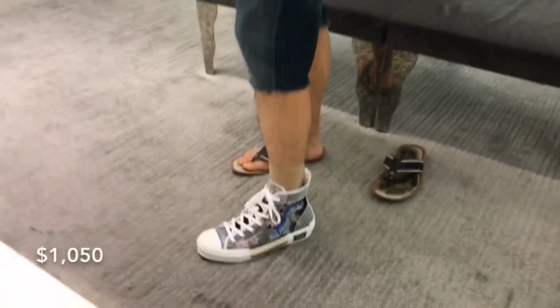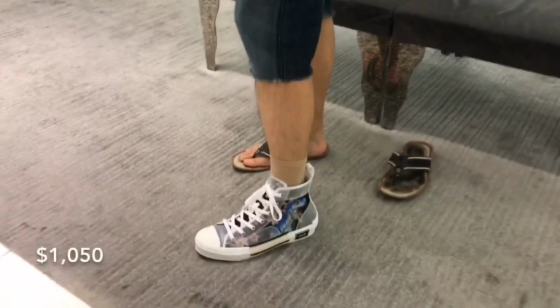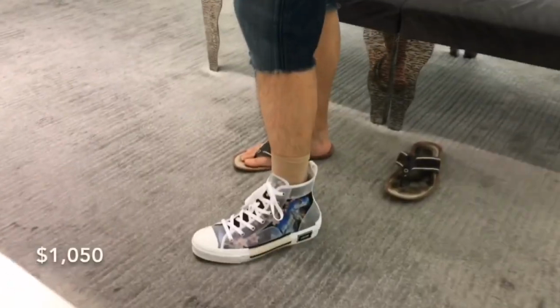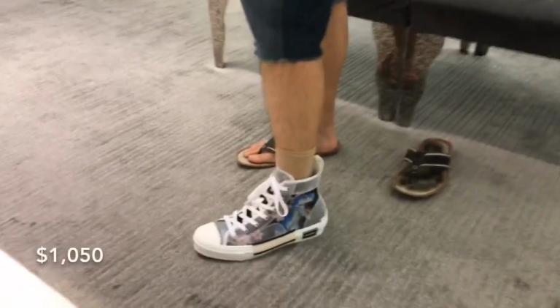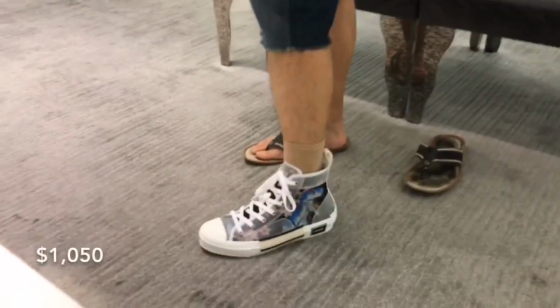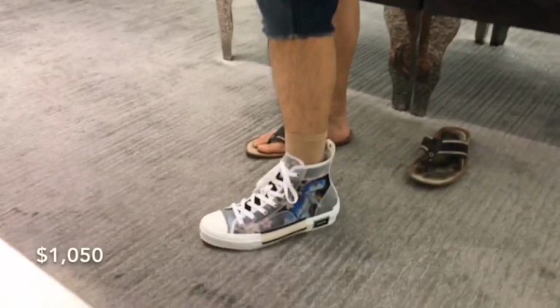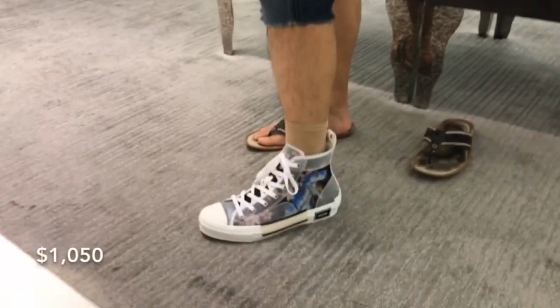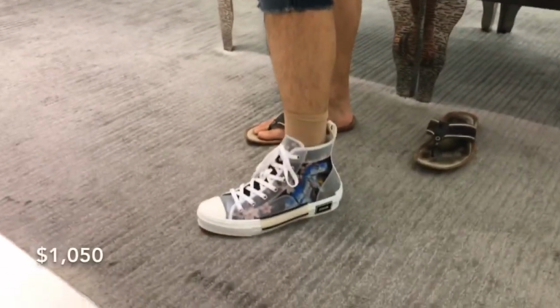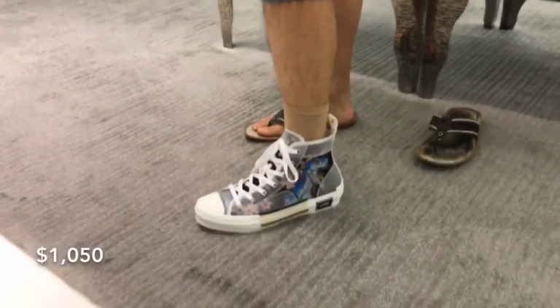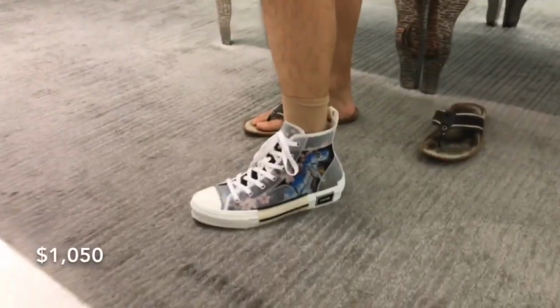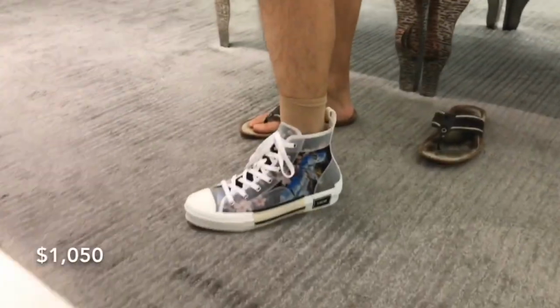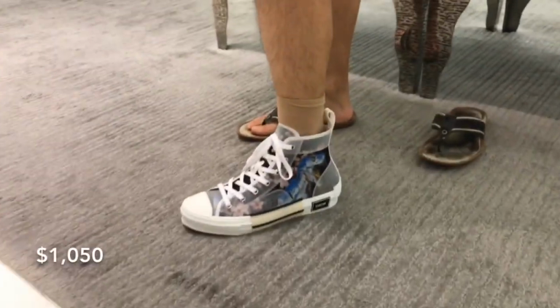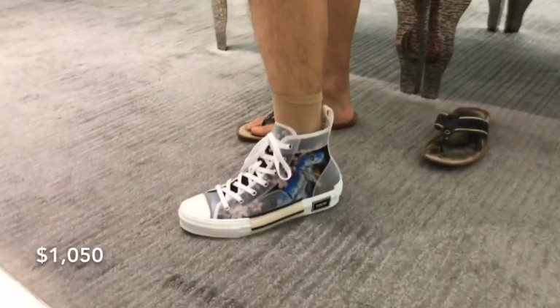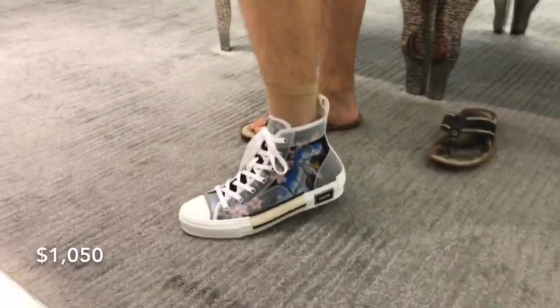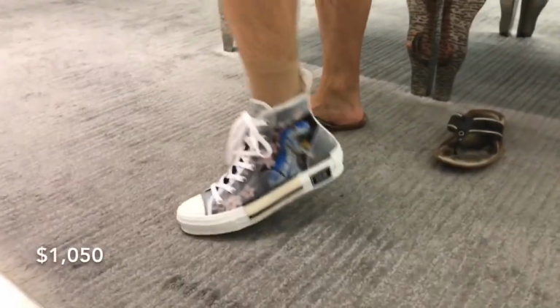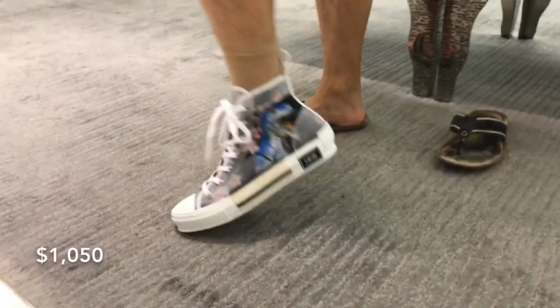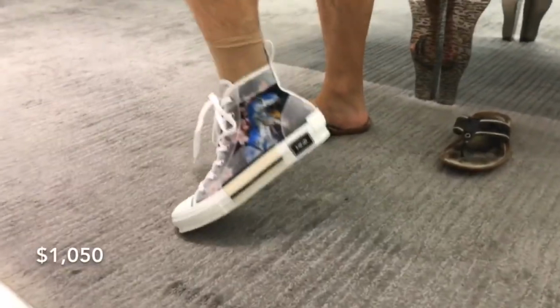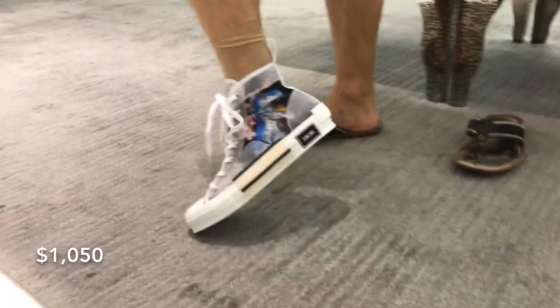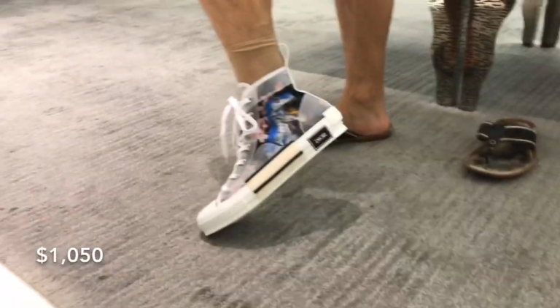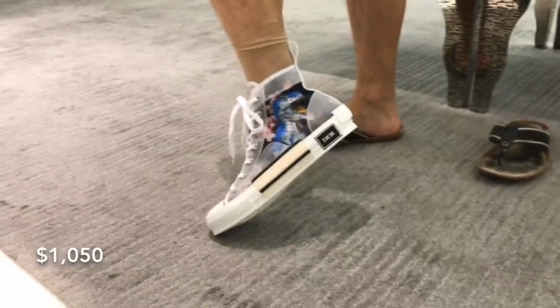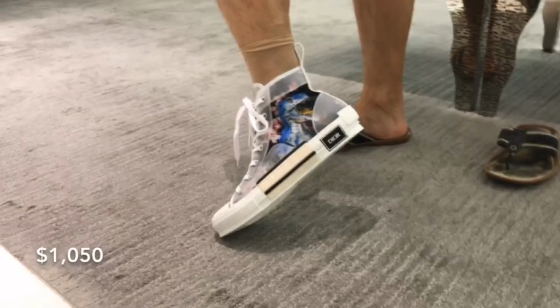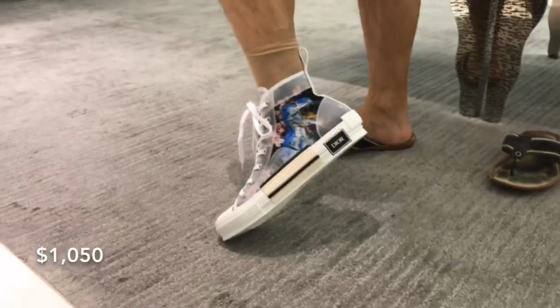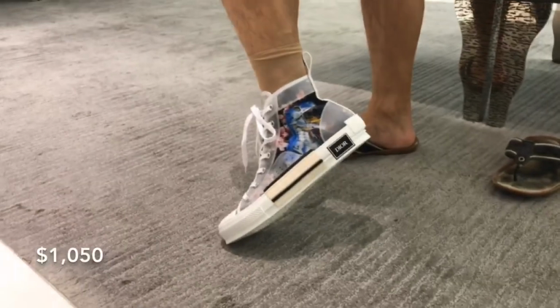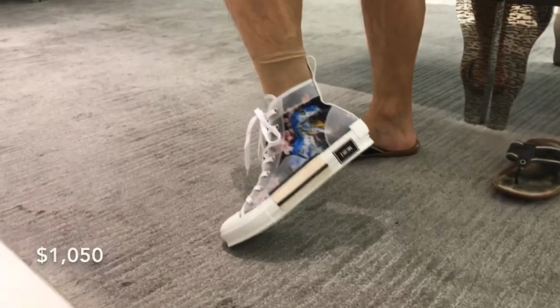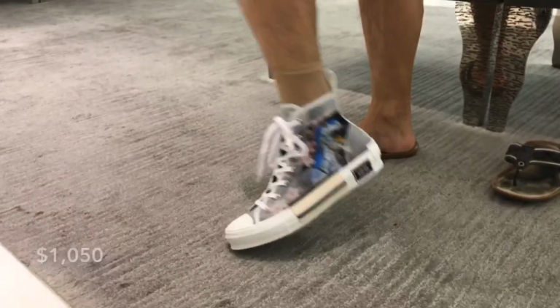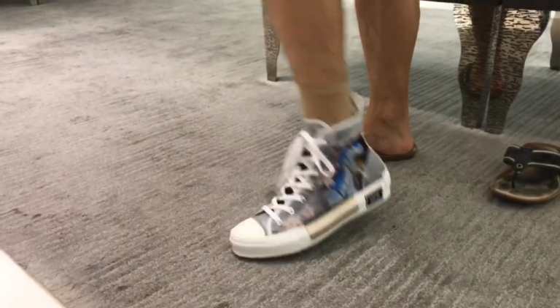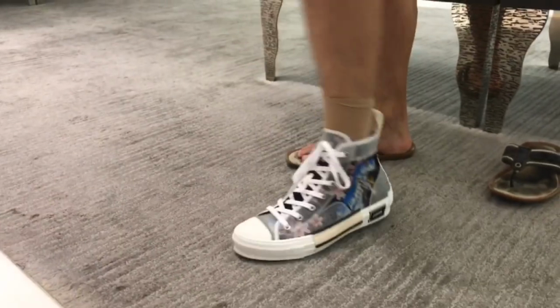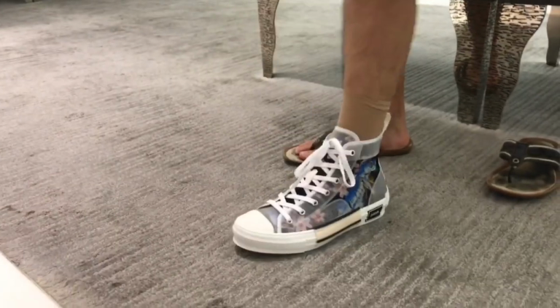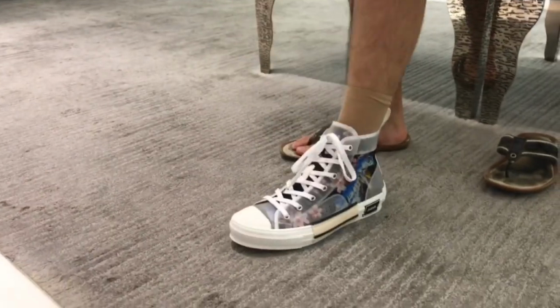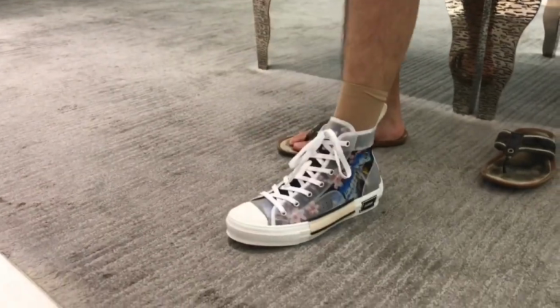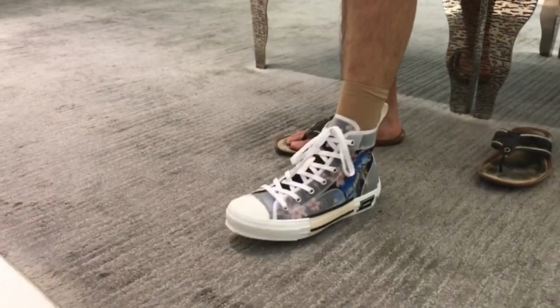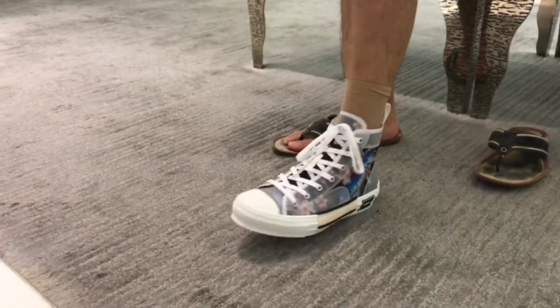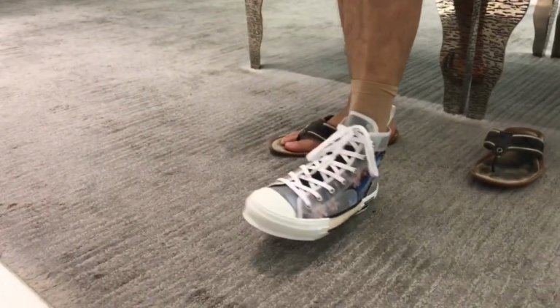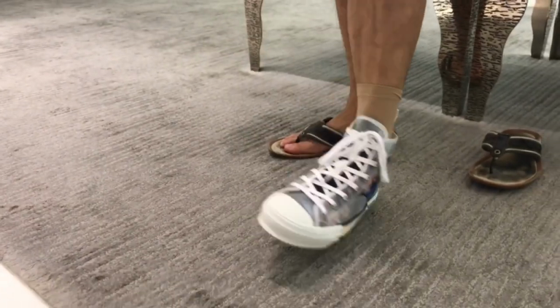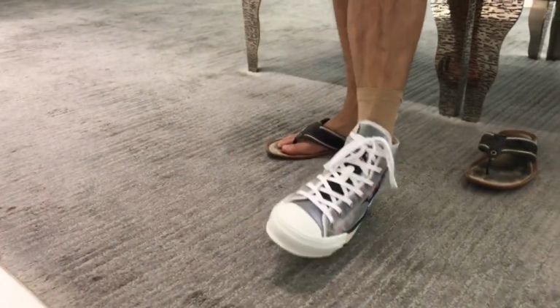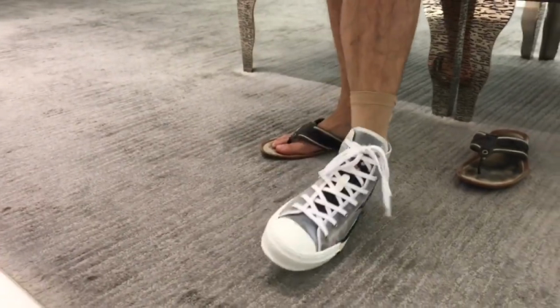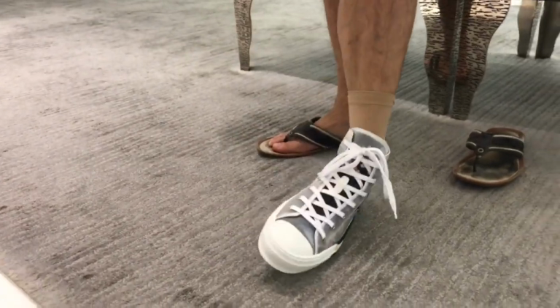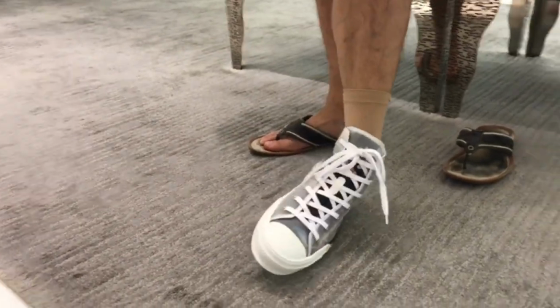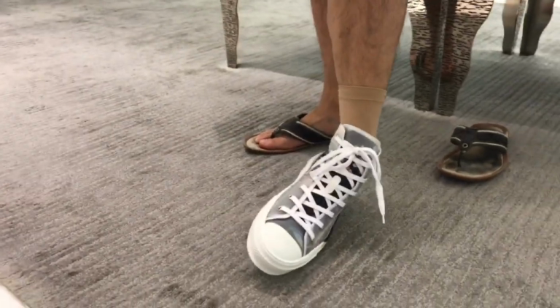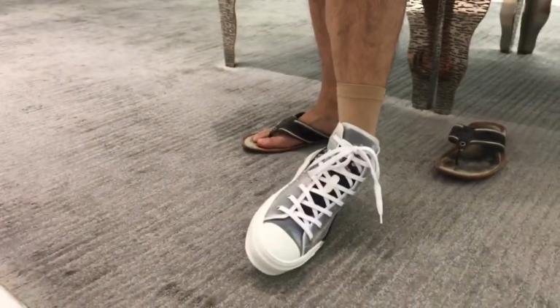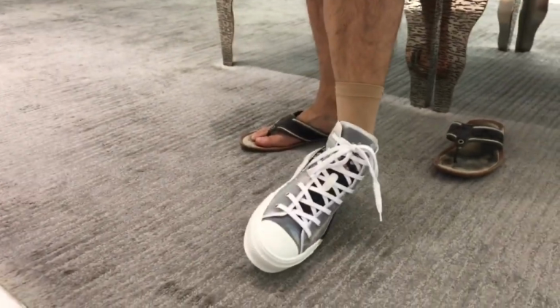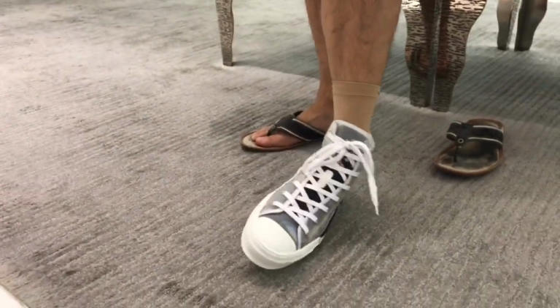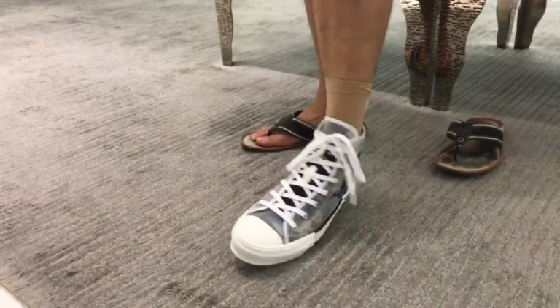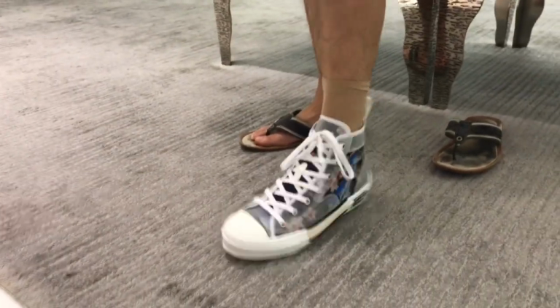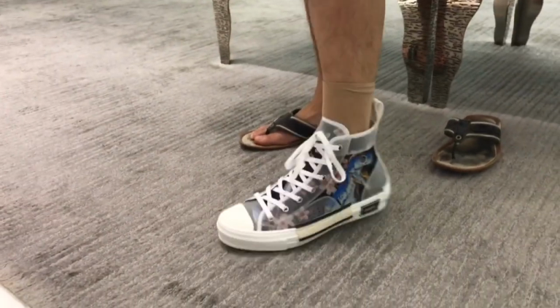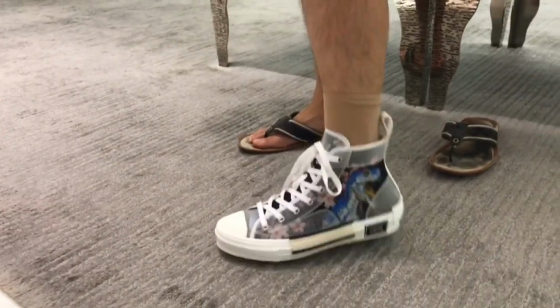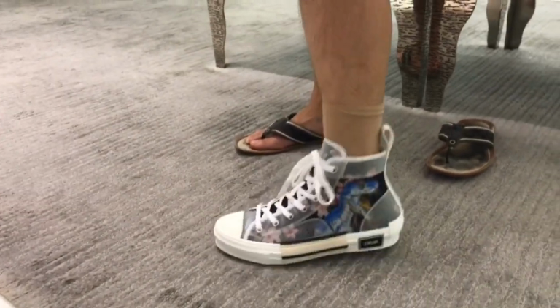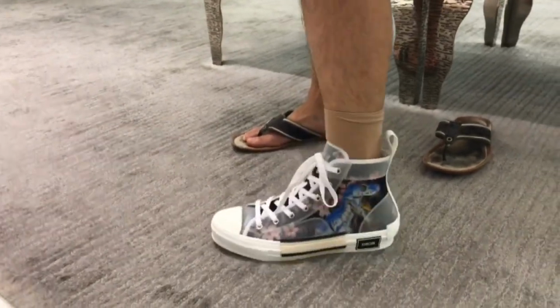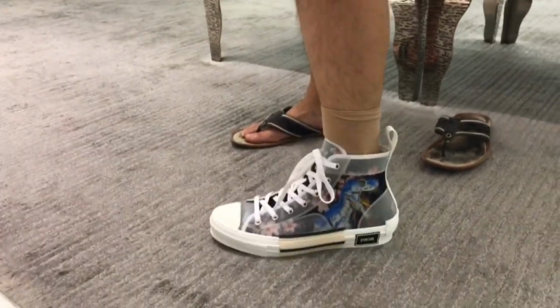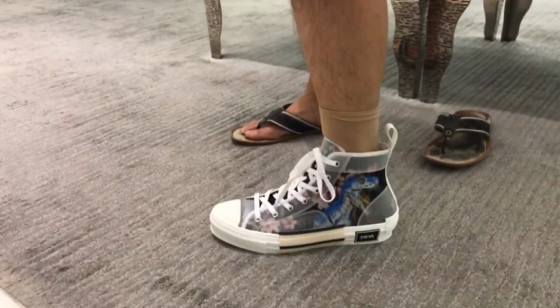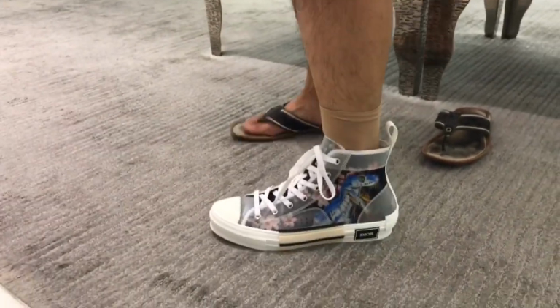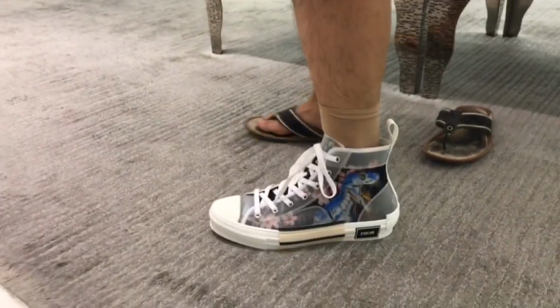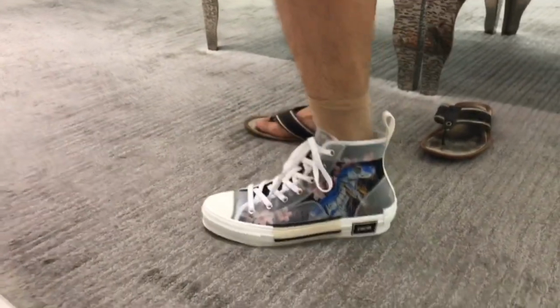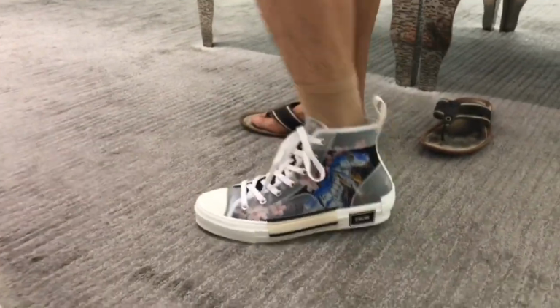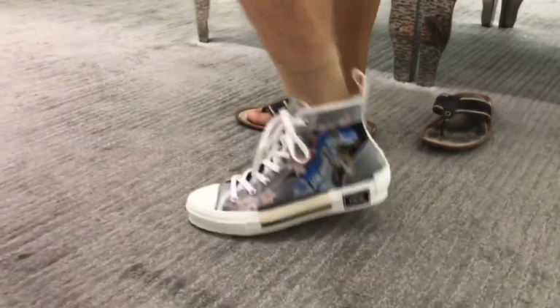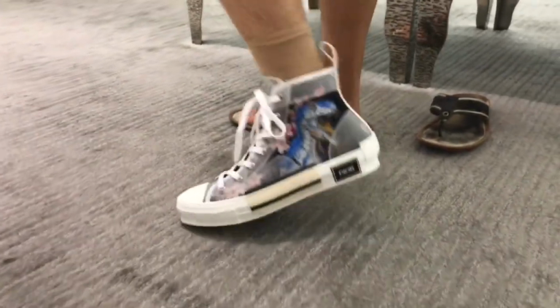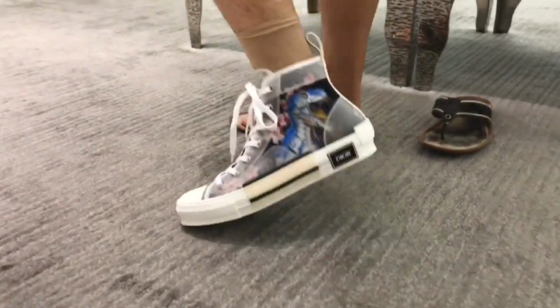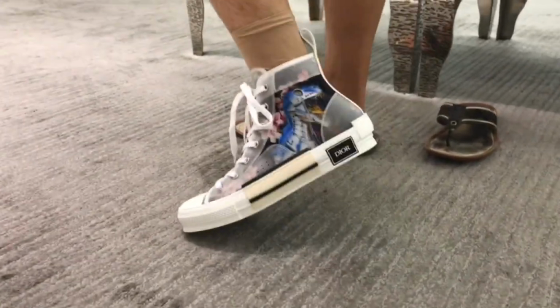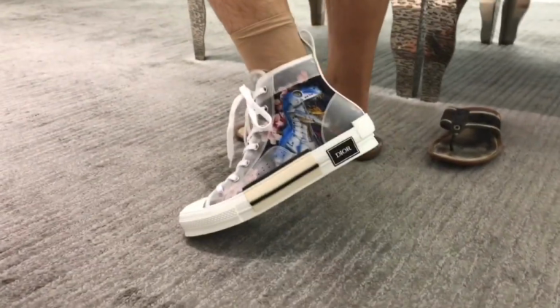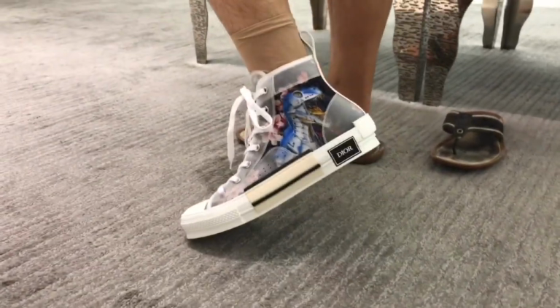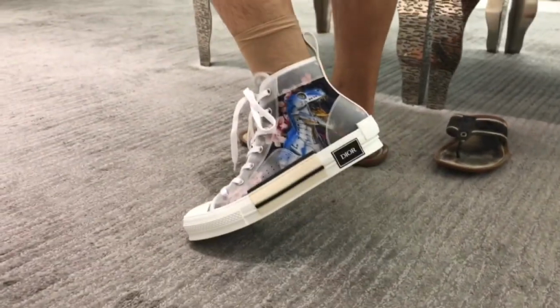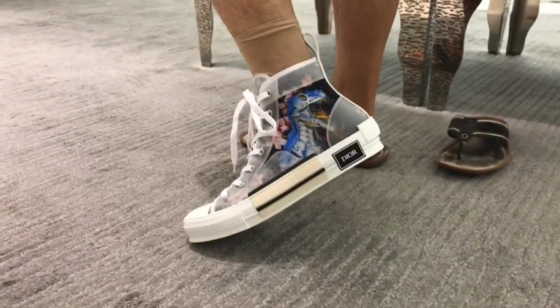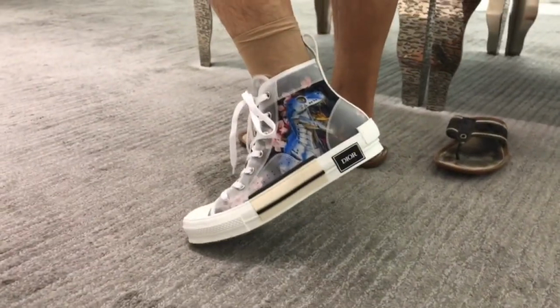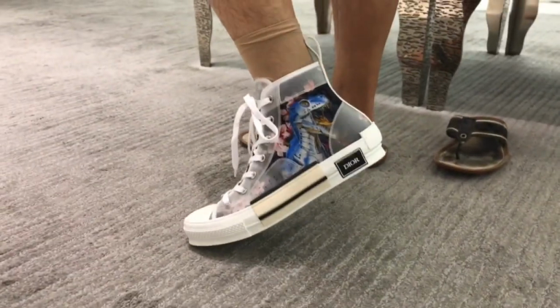My dad is trying on the new men's collection. It looks good. Looks nice, right?